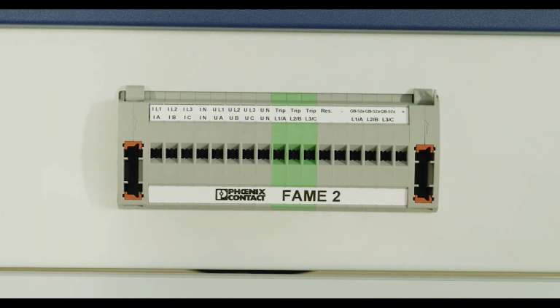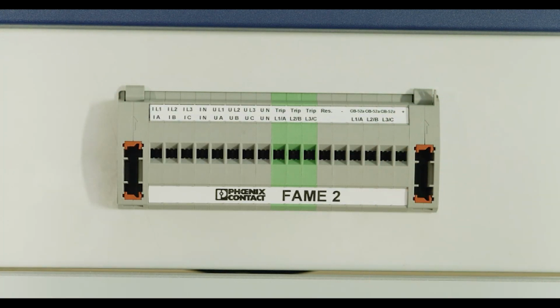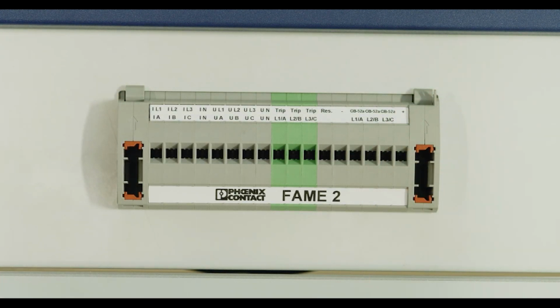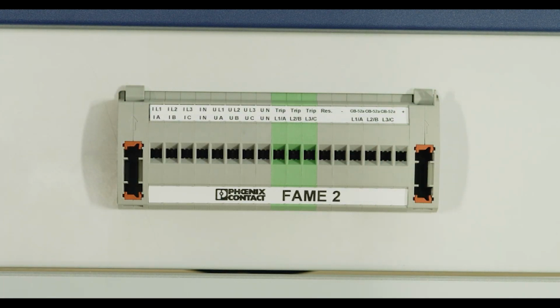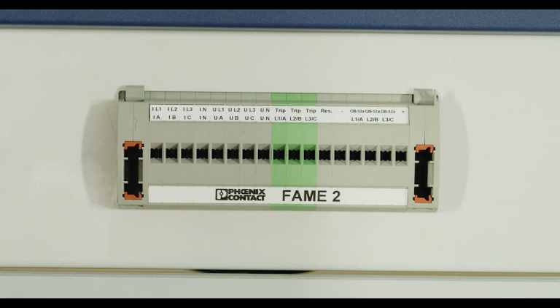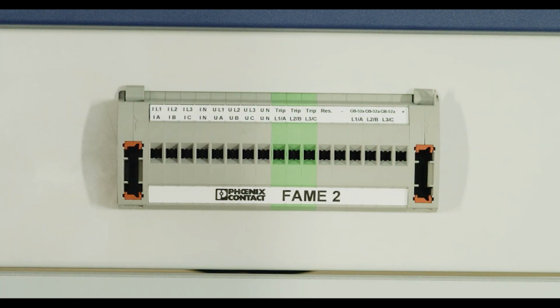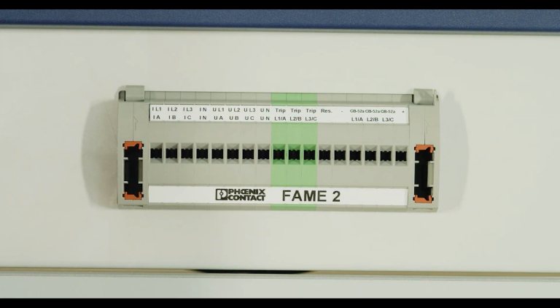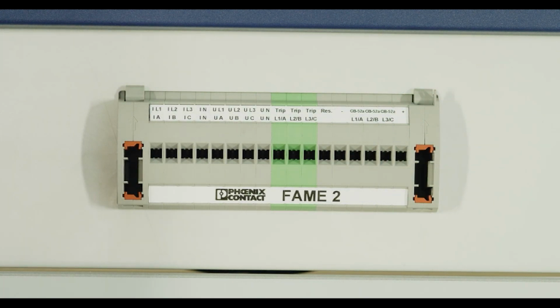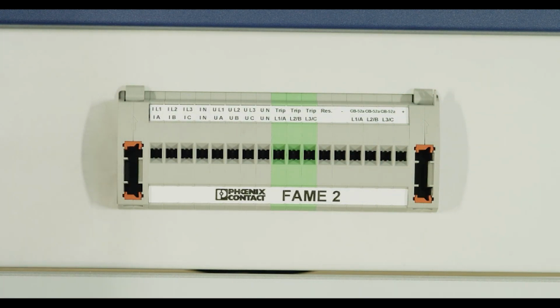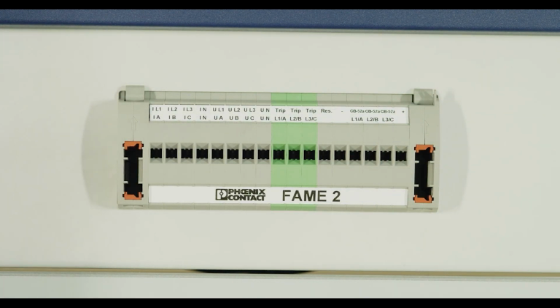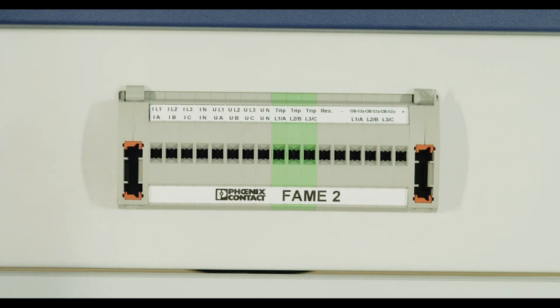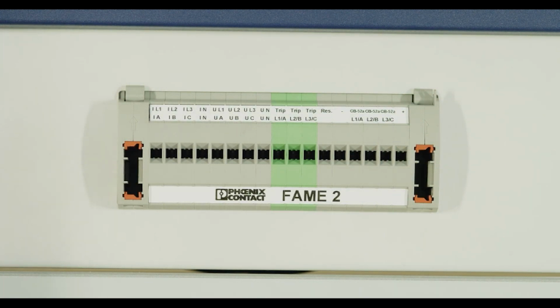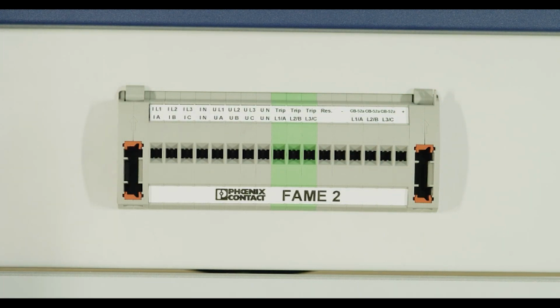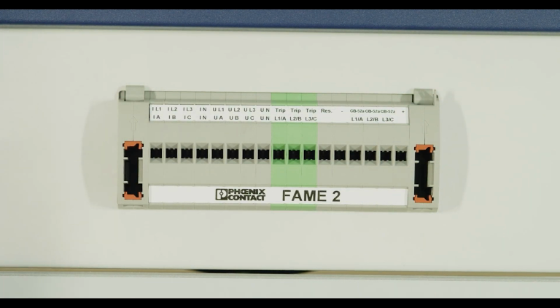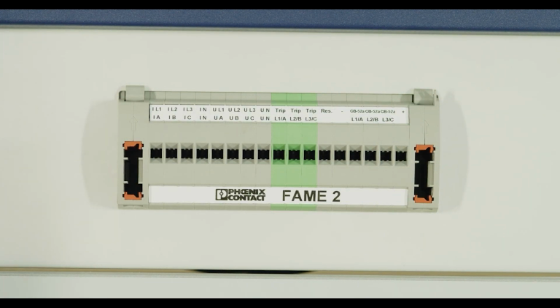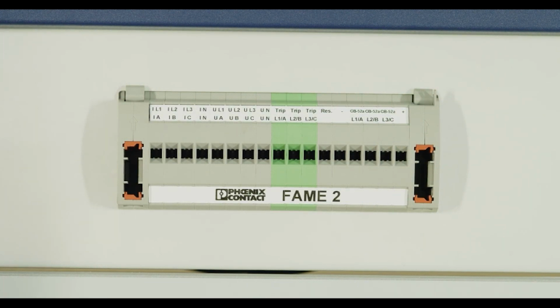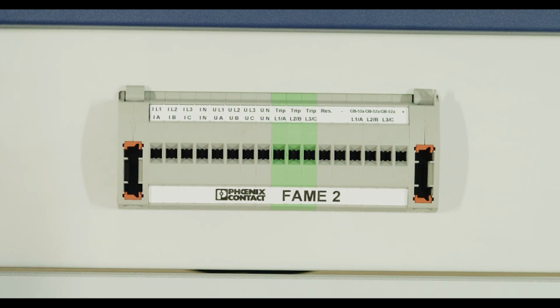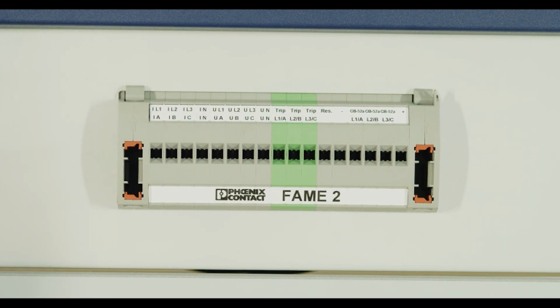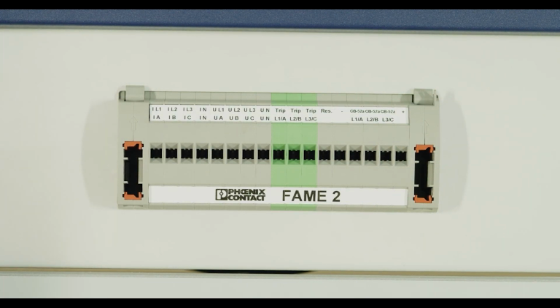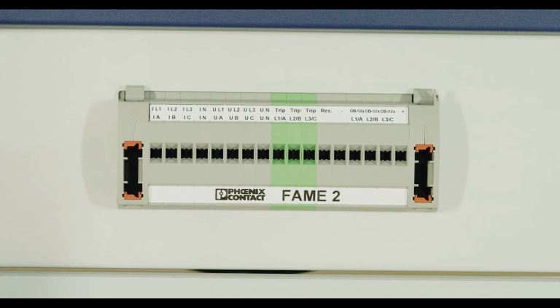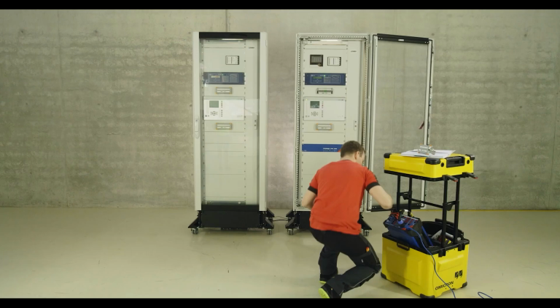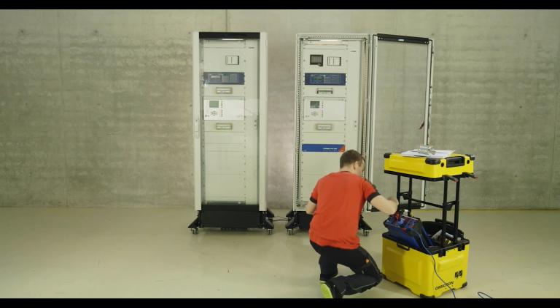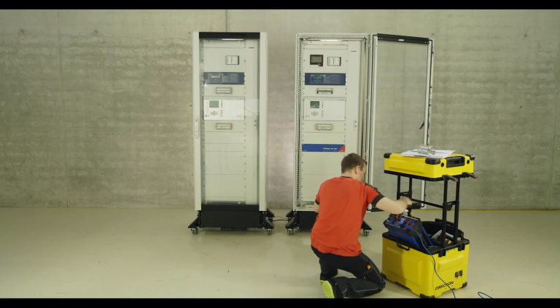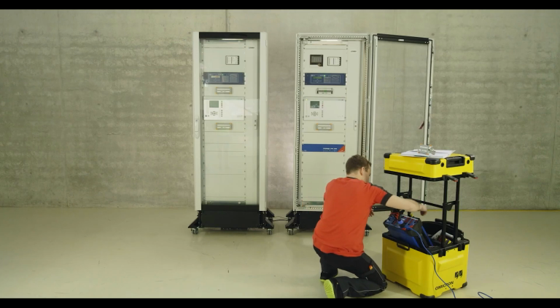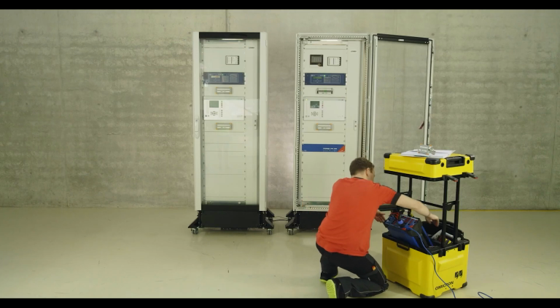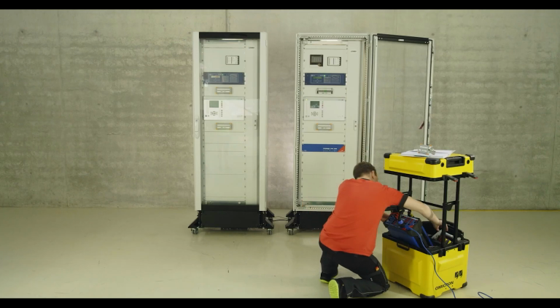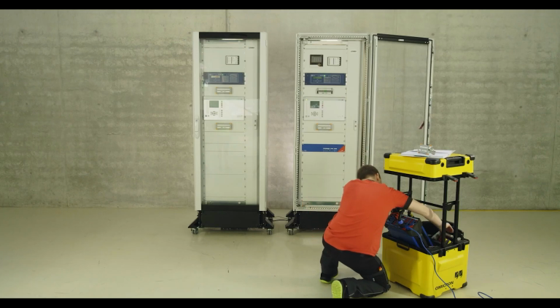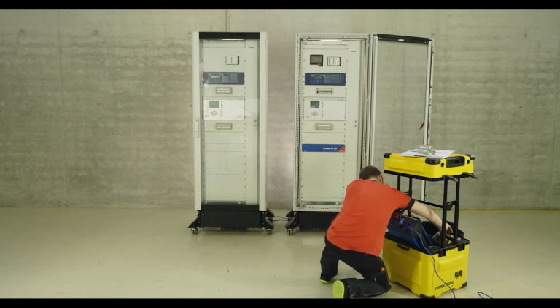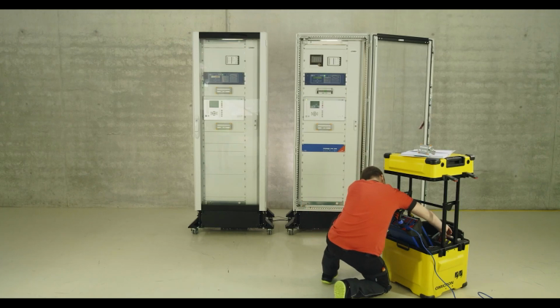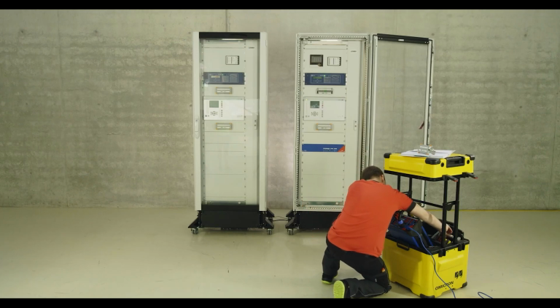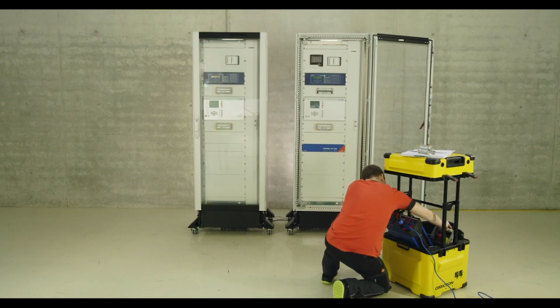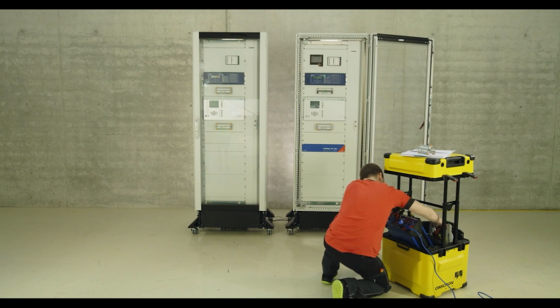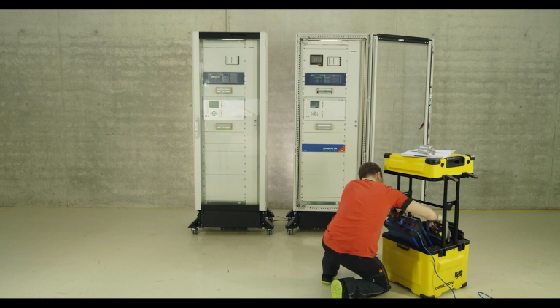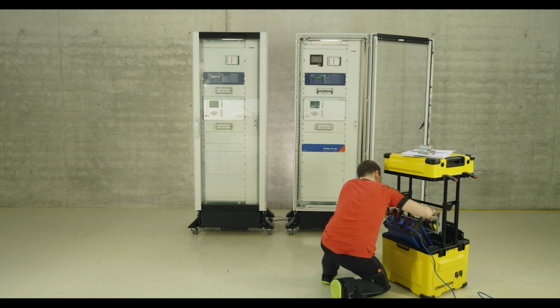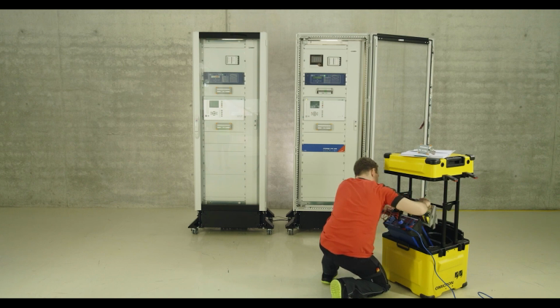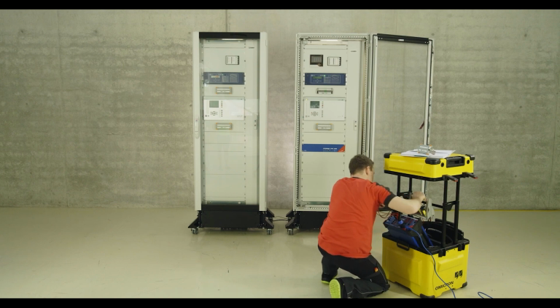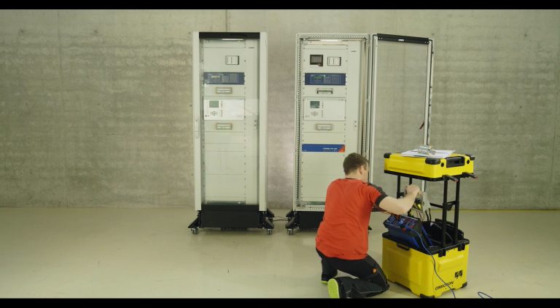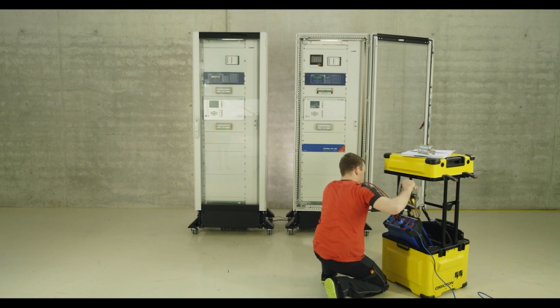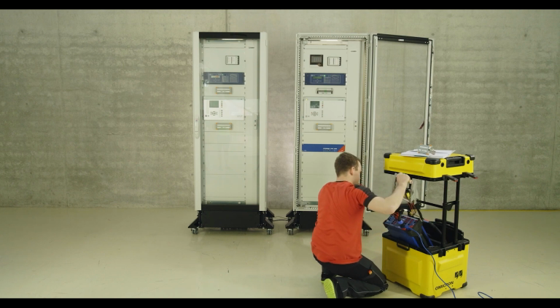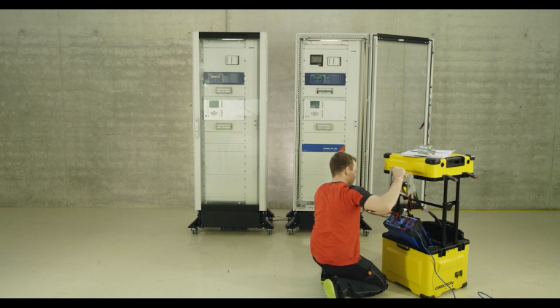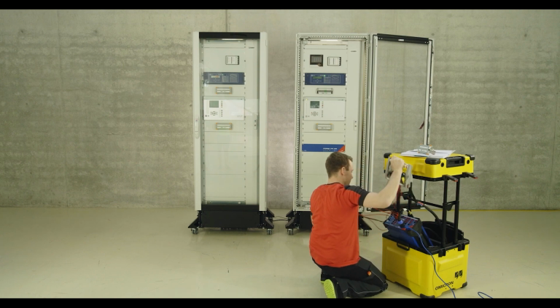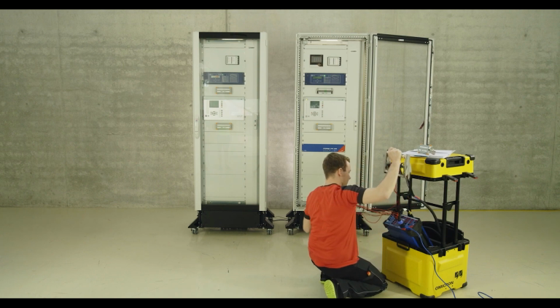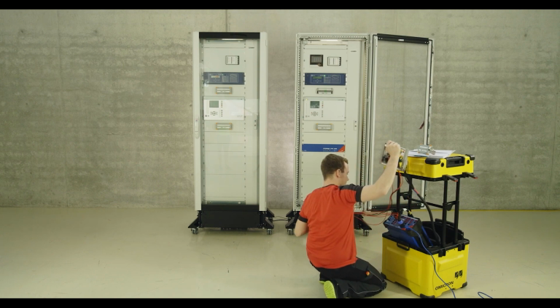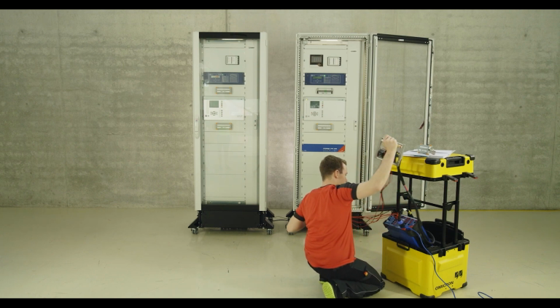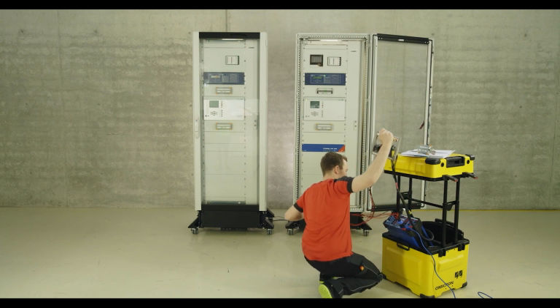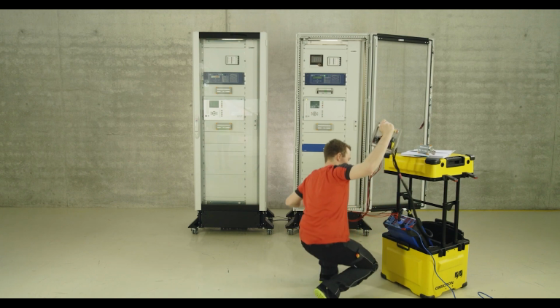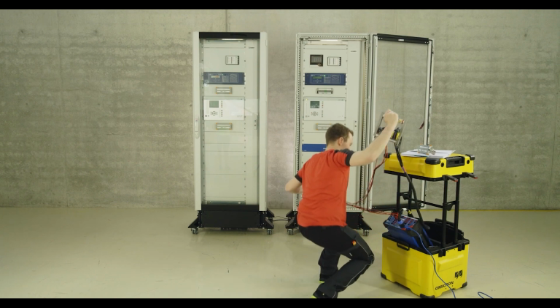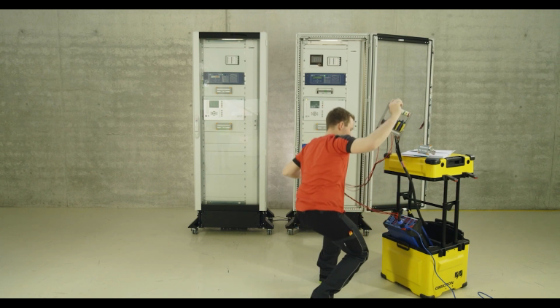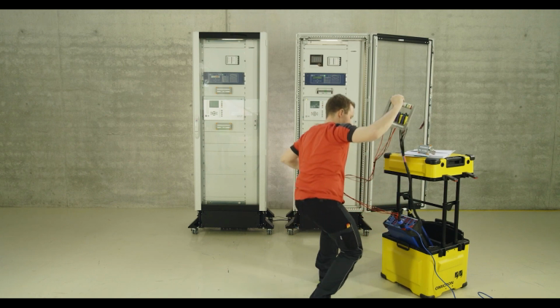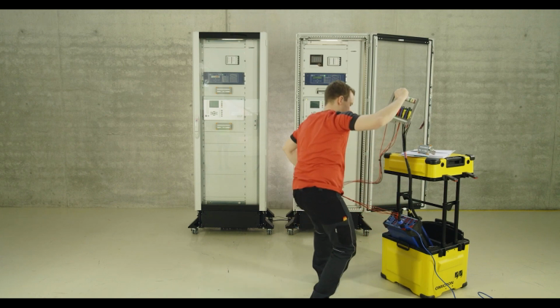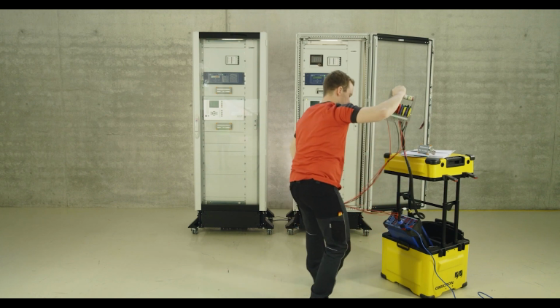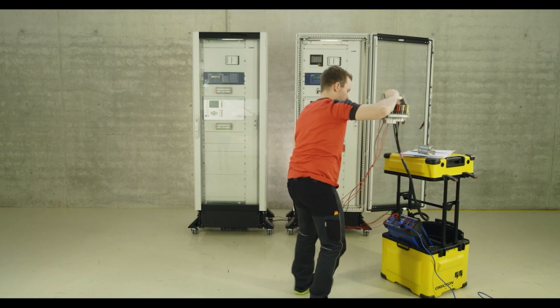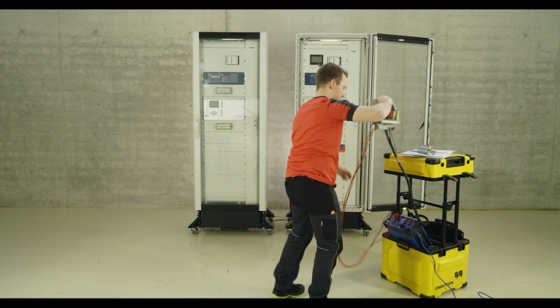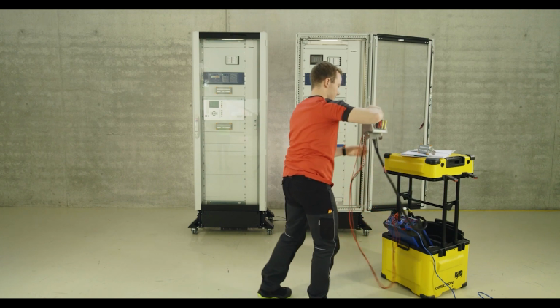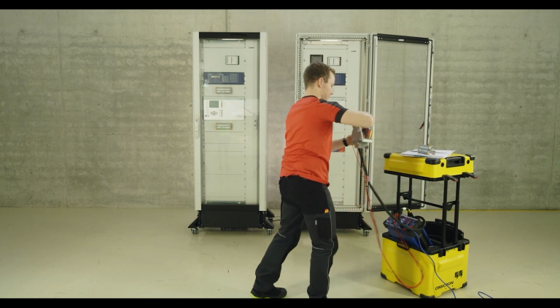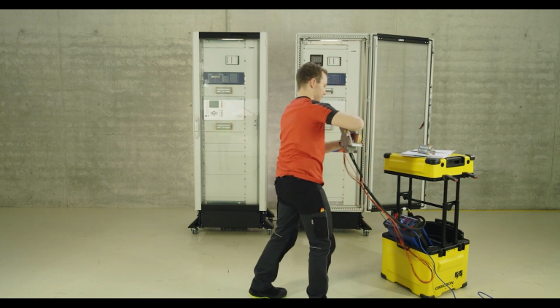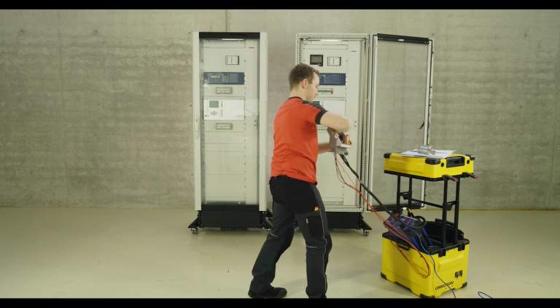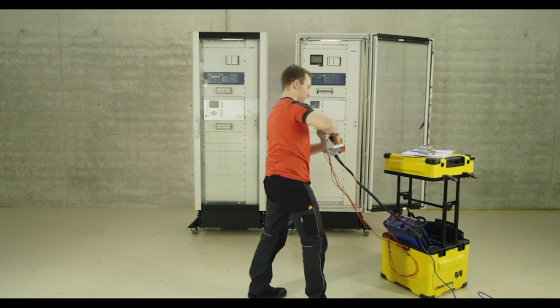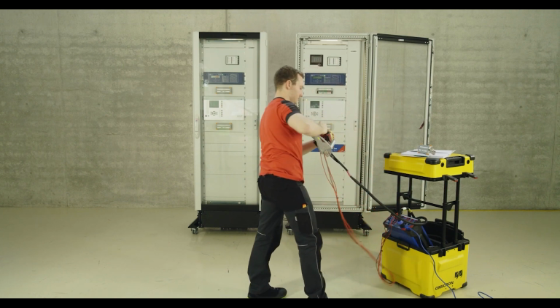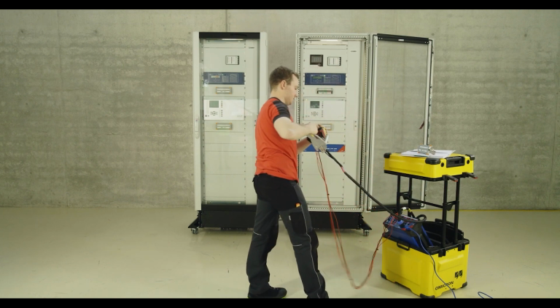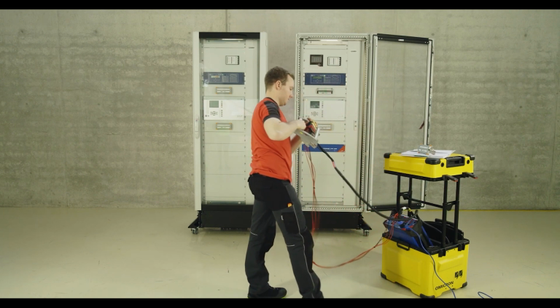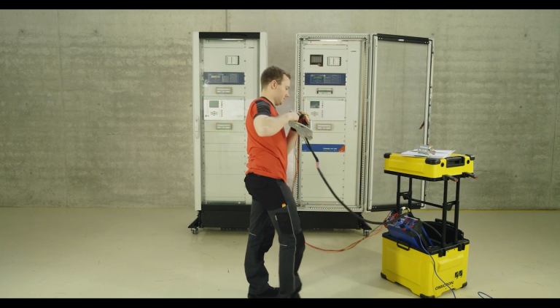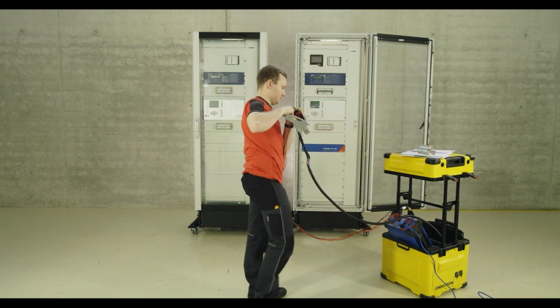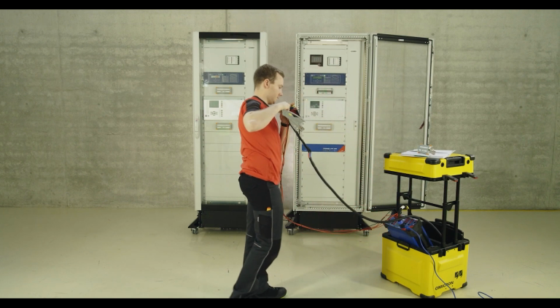With FAME, all connections required for testing become pluggable. The technician prepares the connection line to the CMC test device.